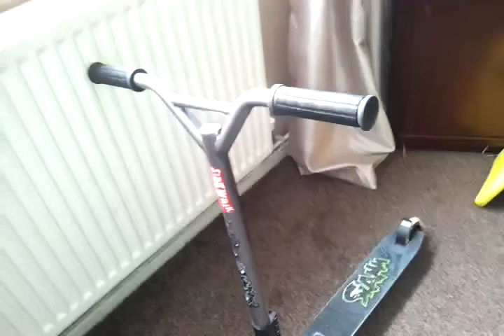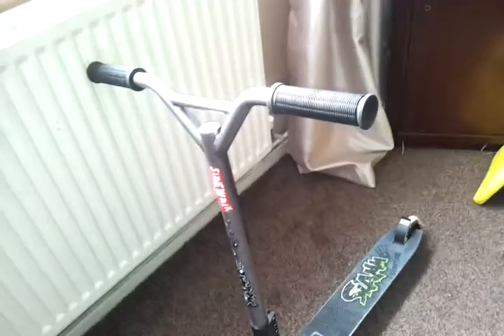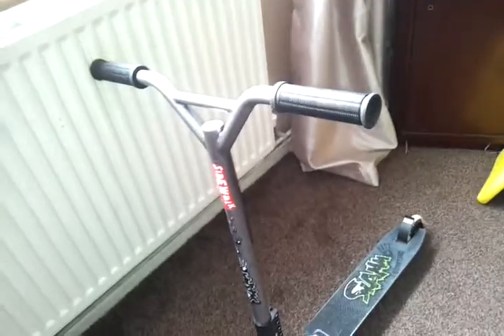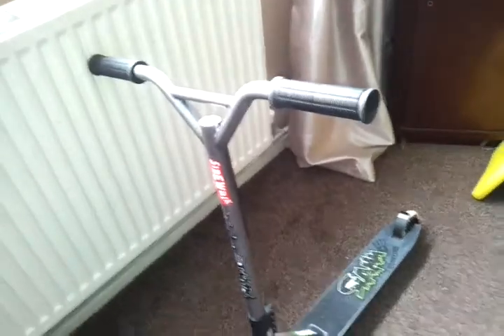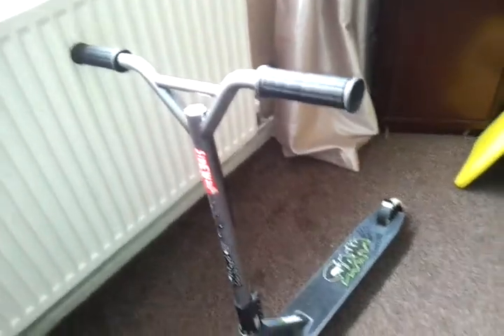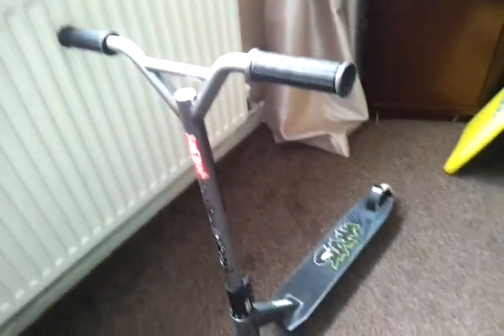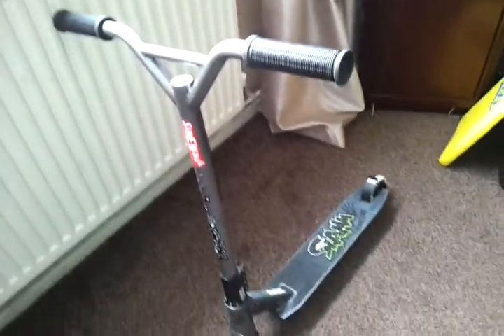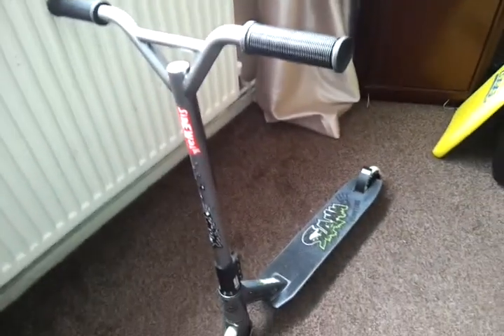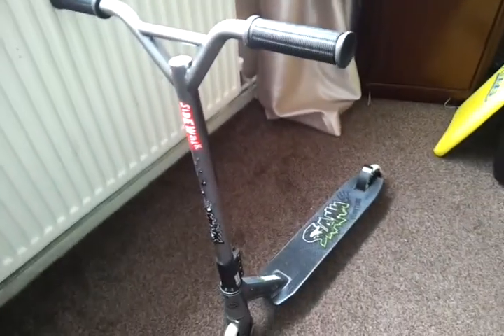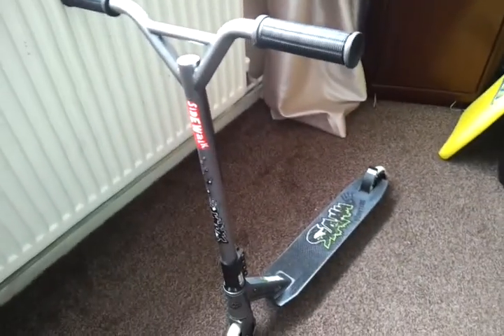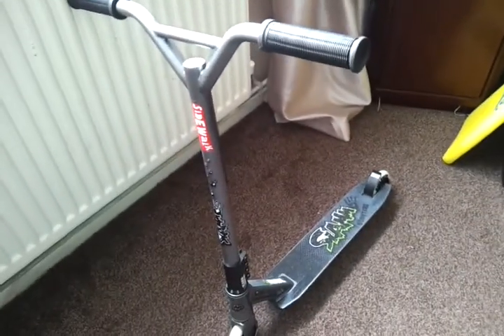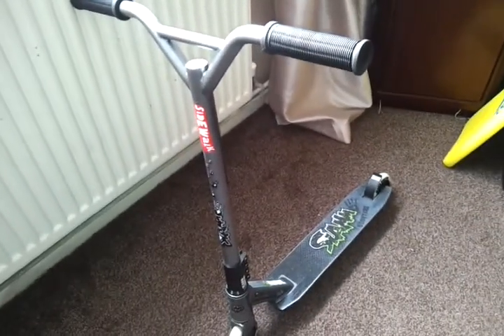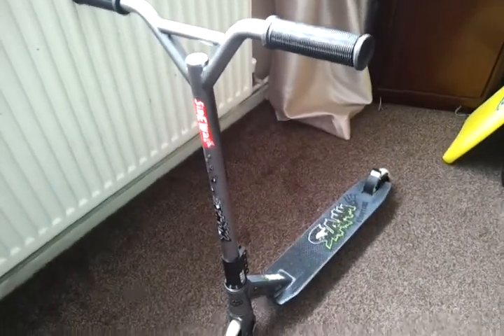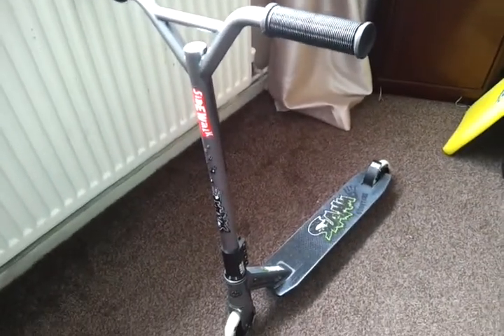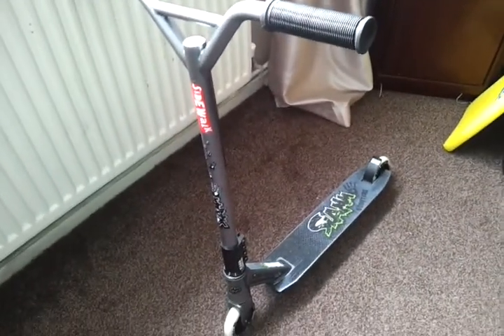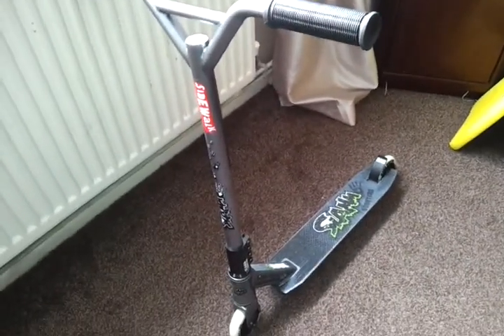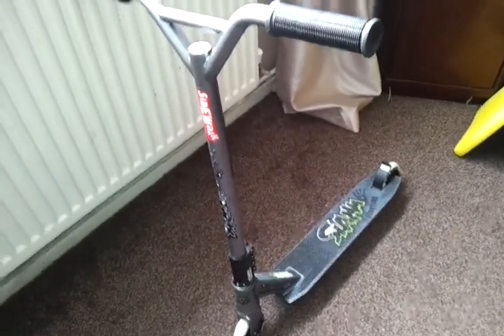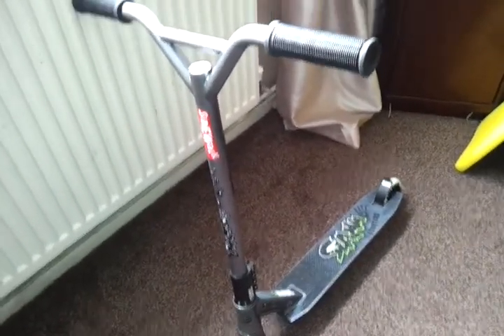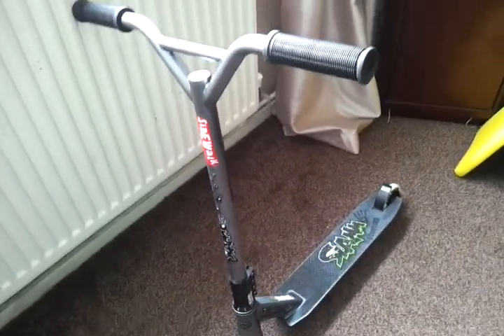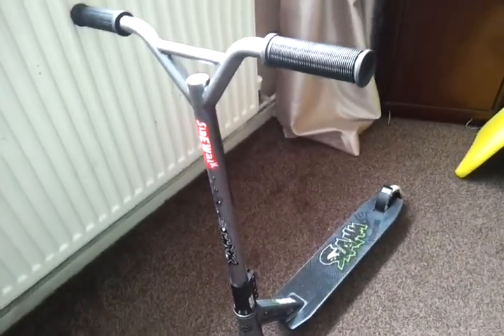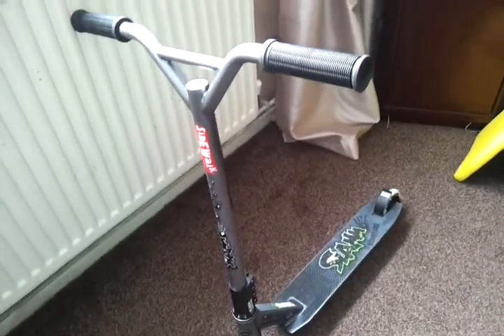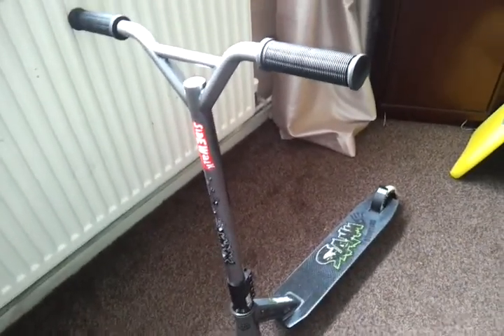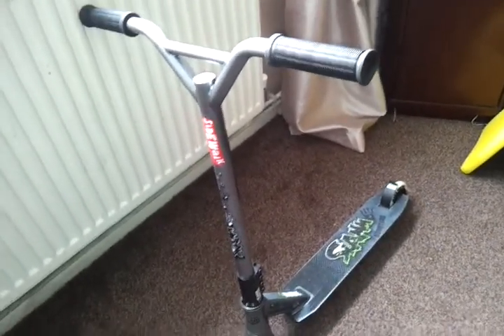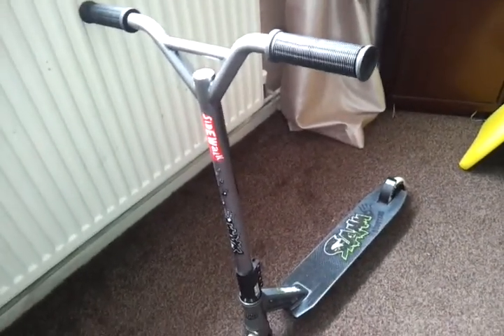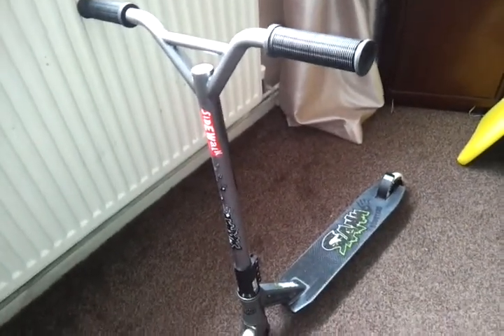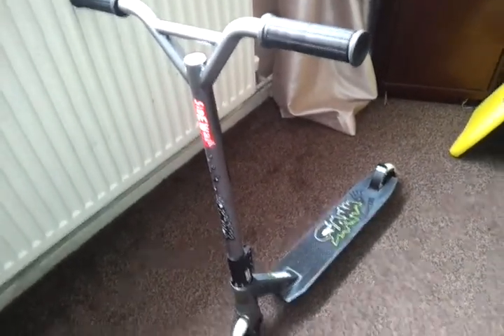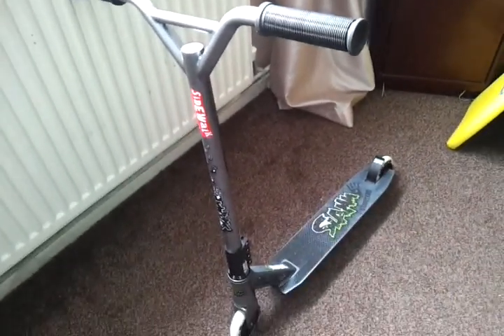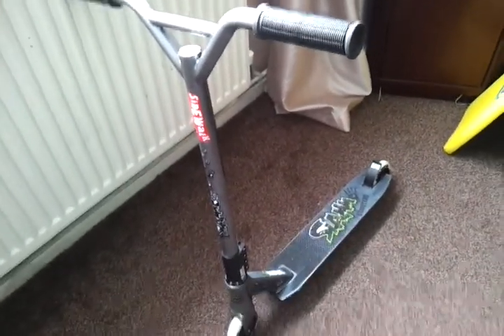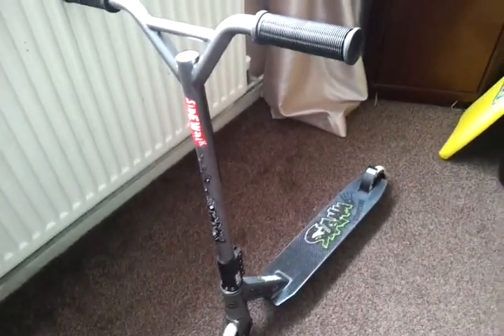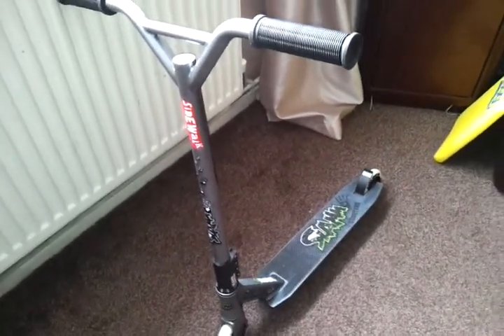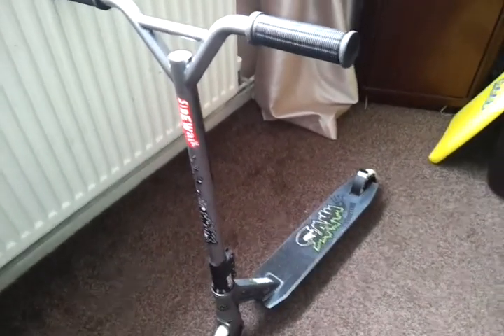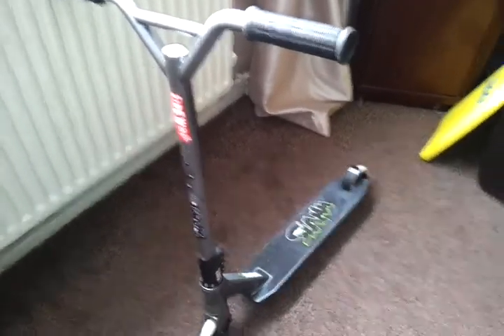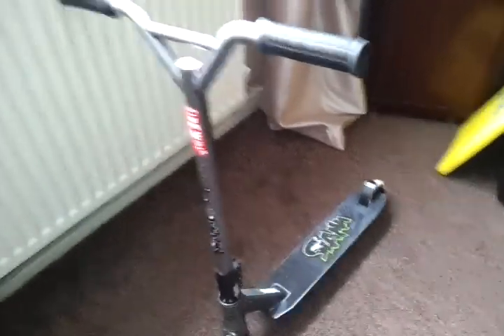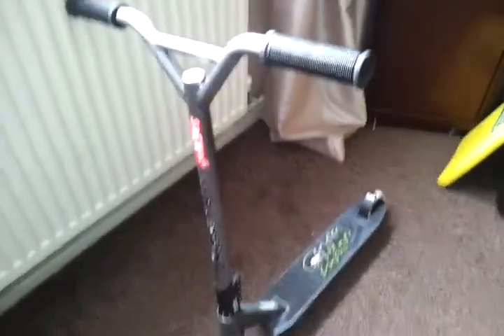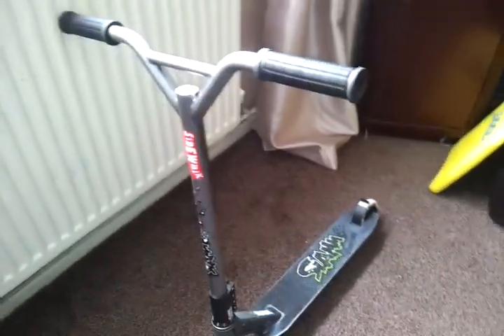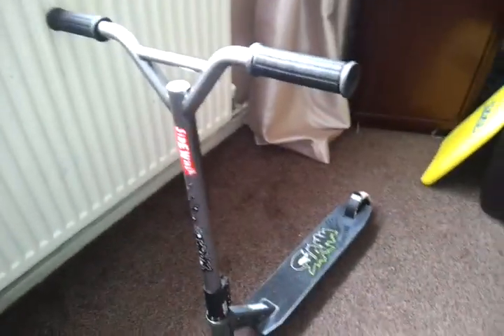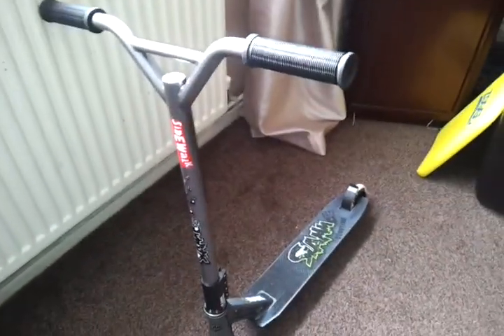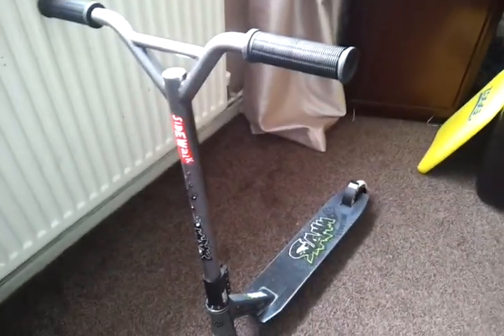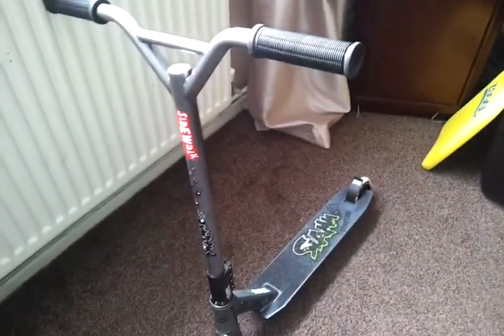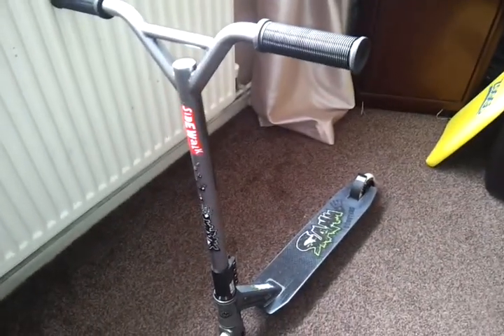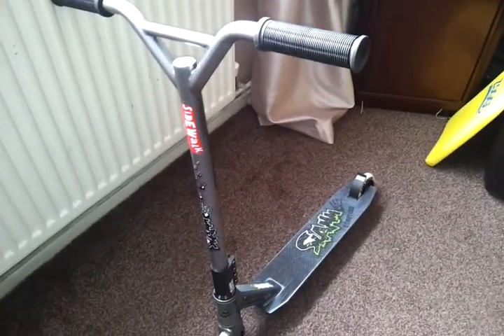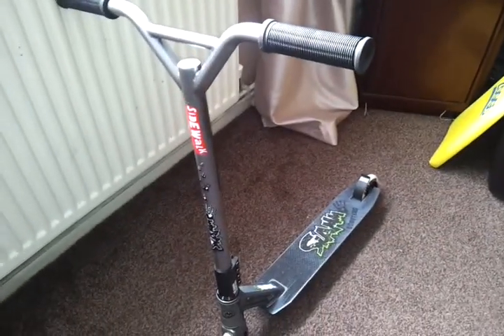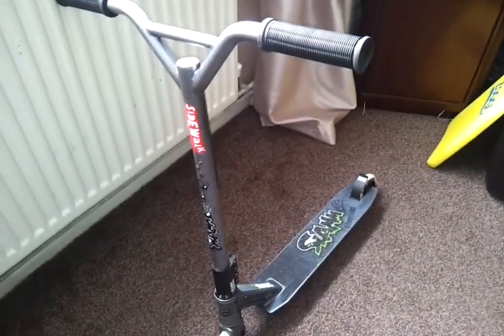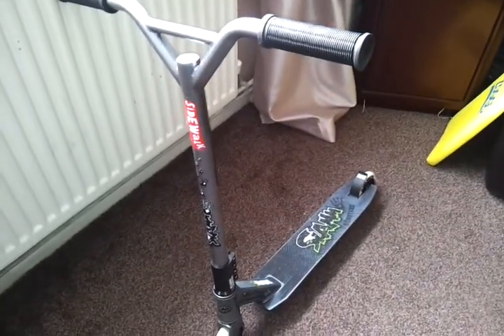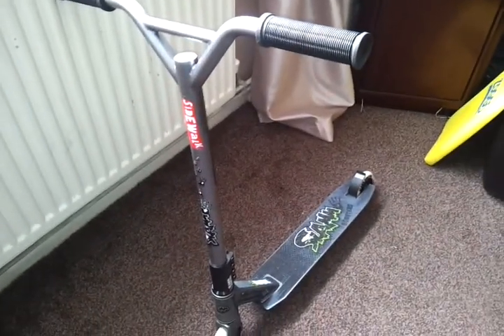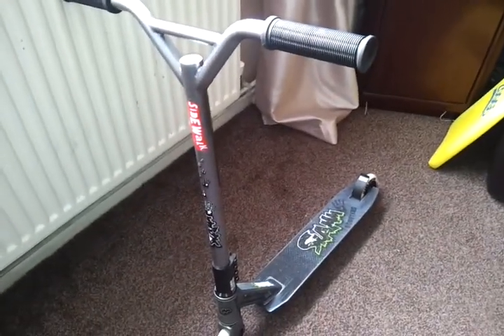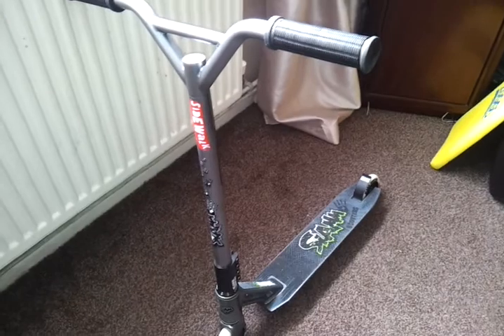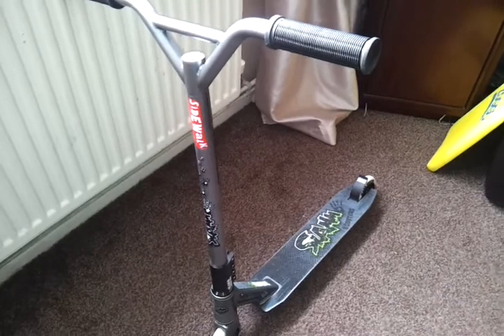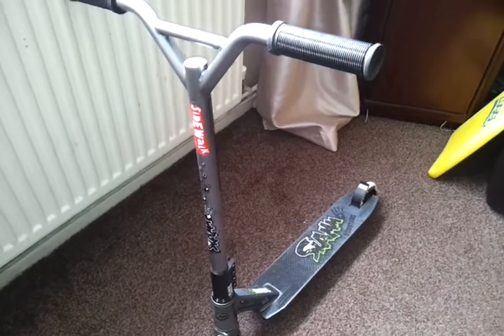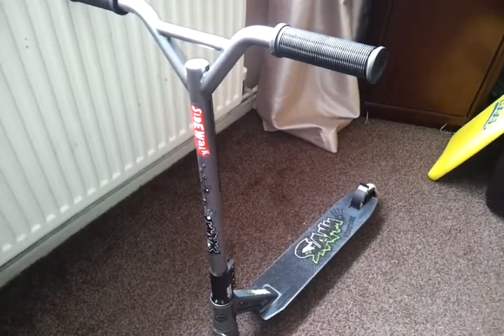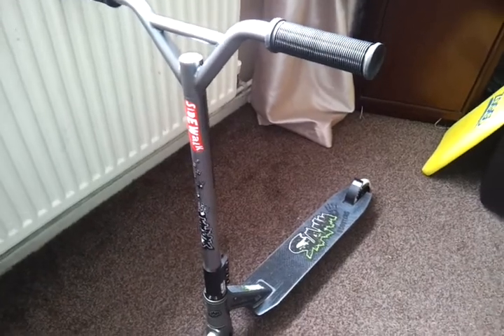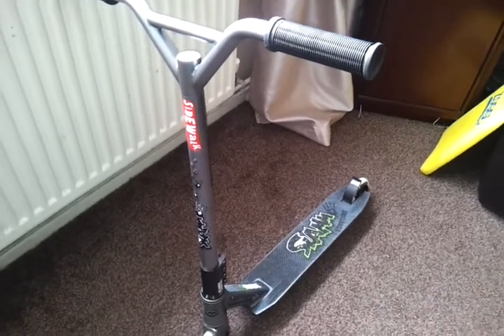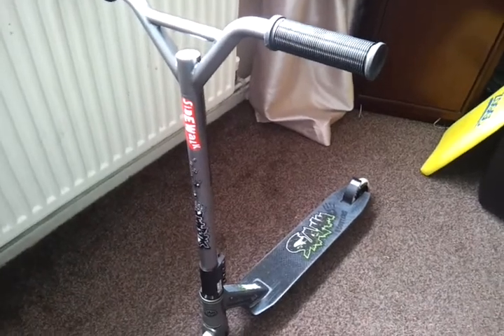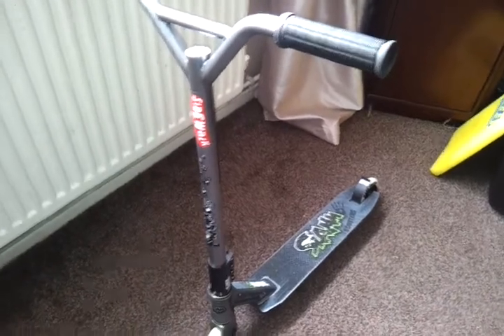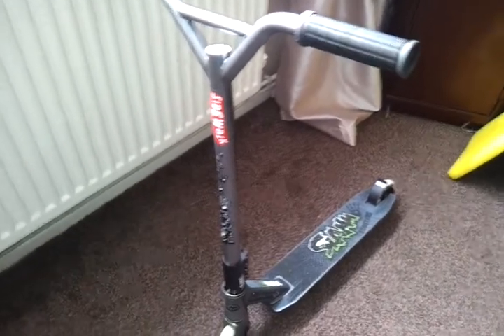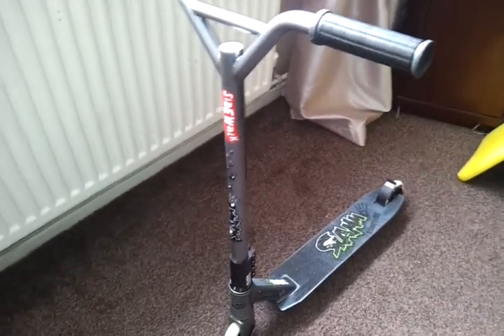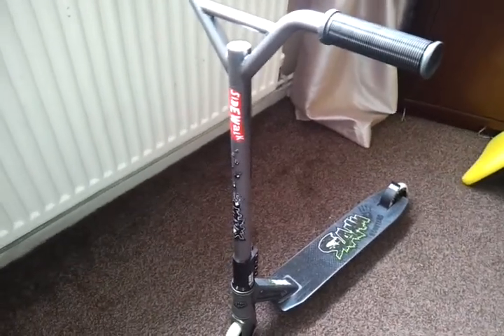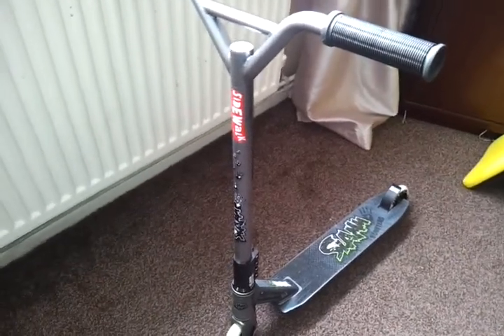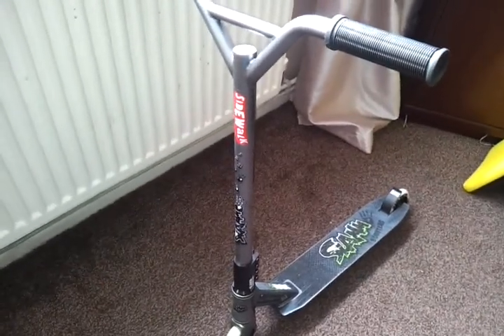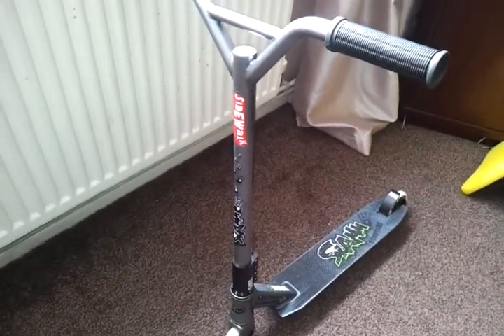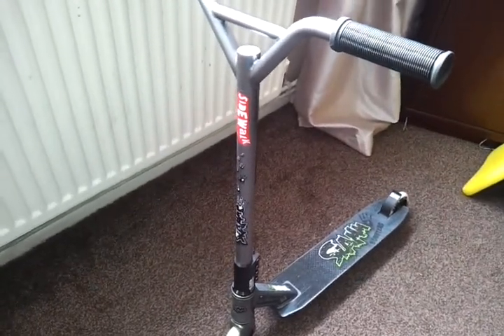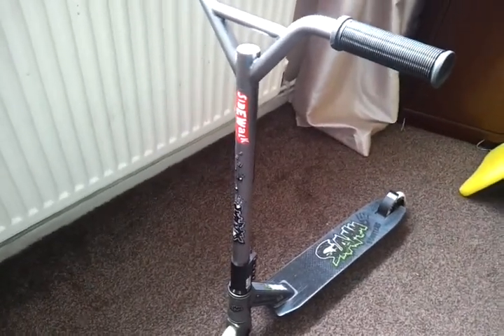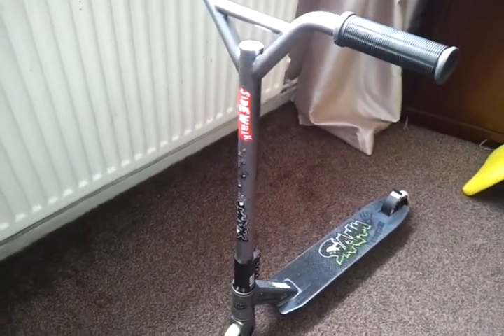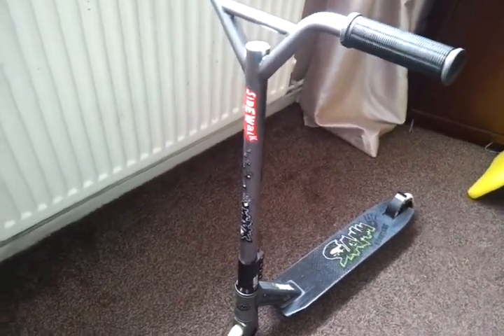Hello, this is my scooter. I just got it today, so yeah.